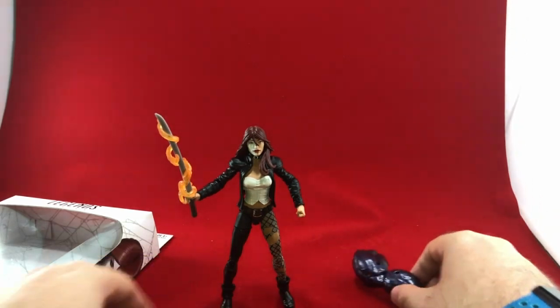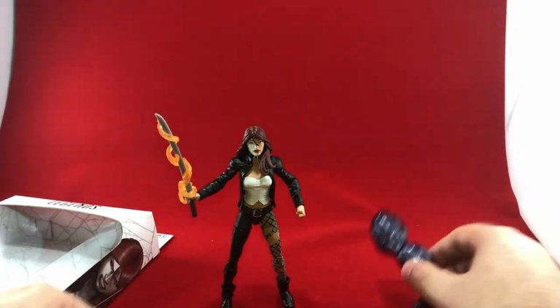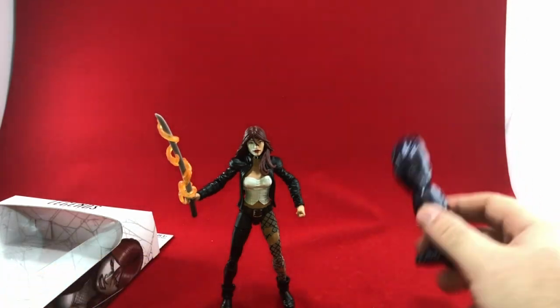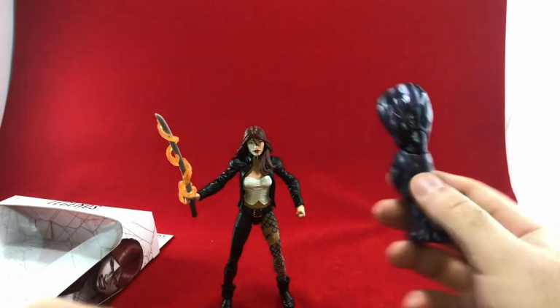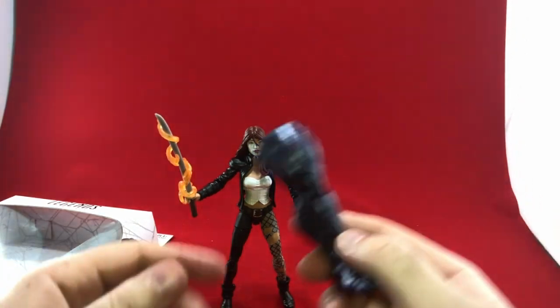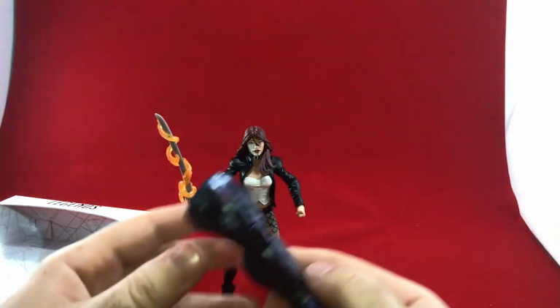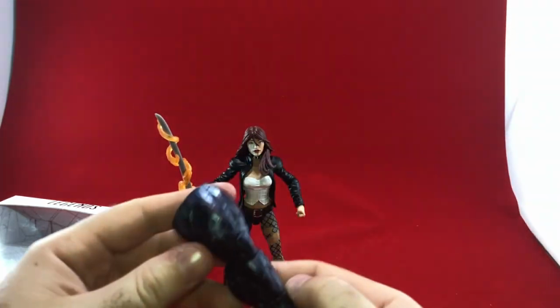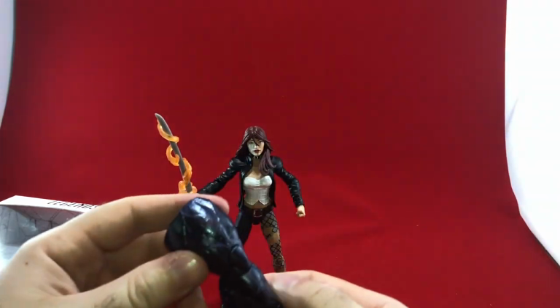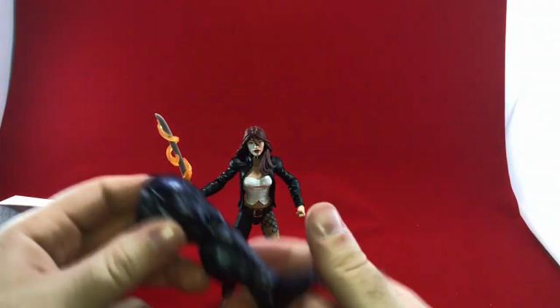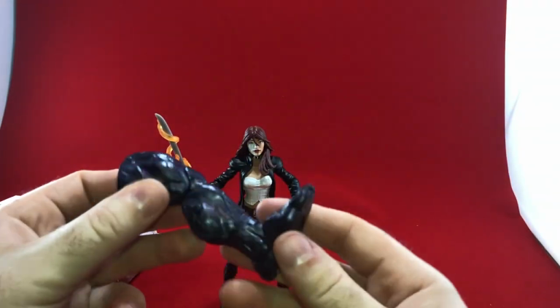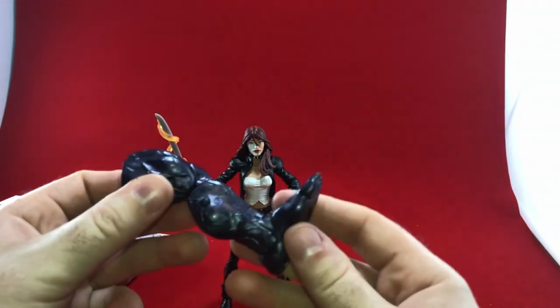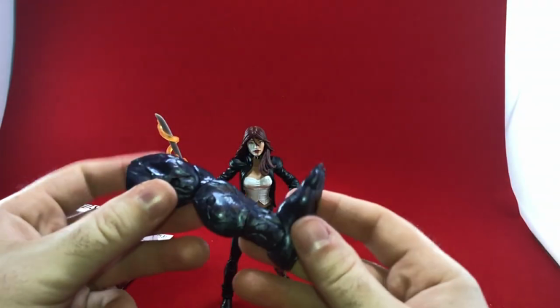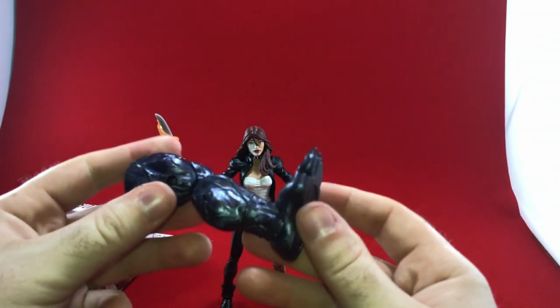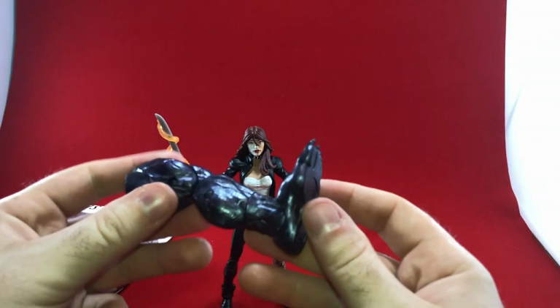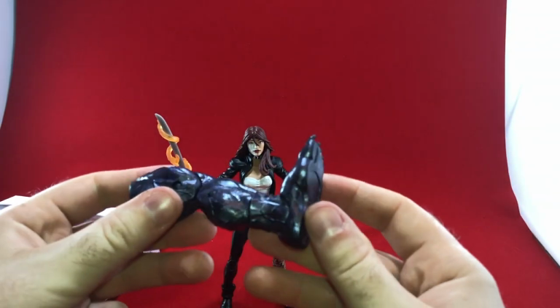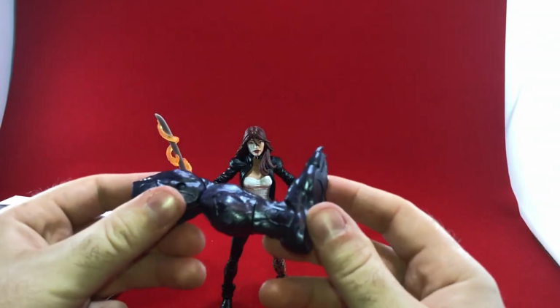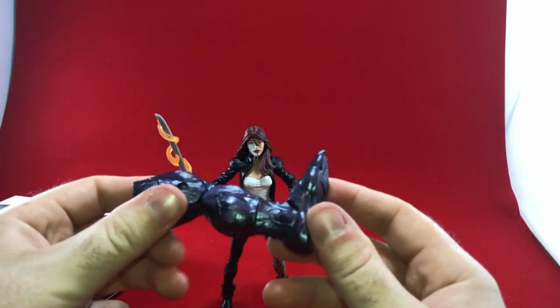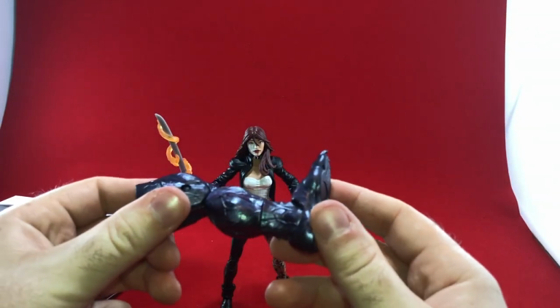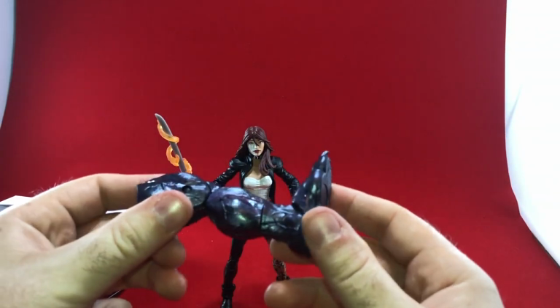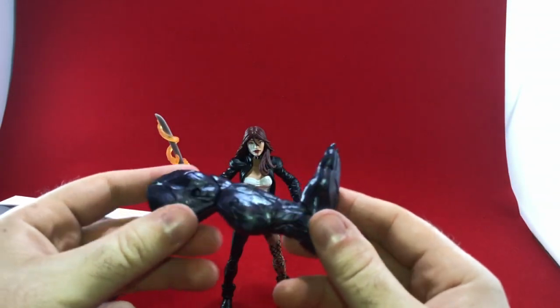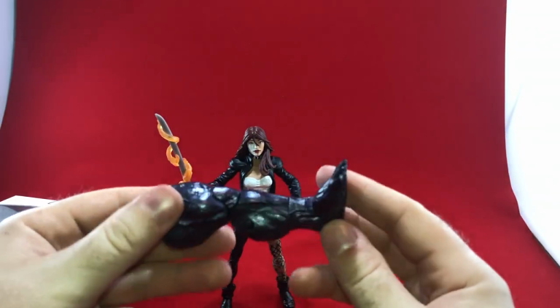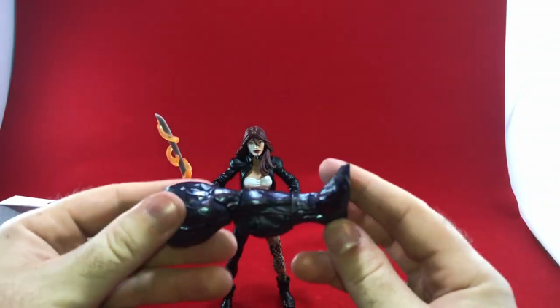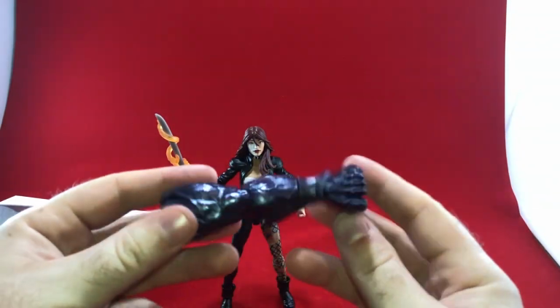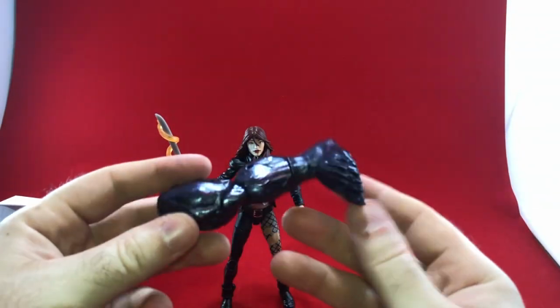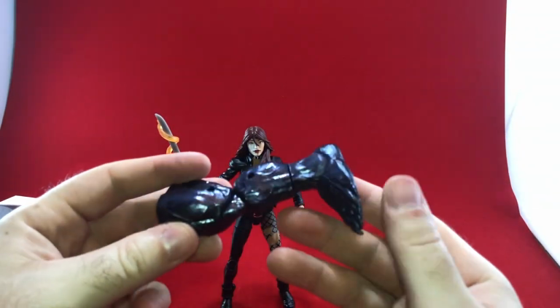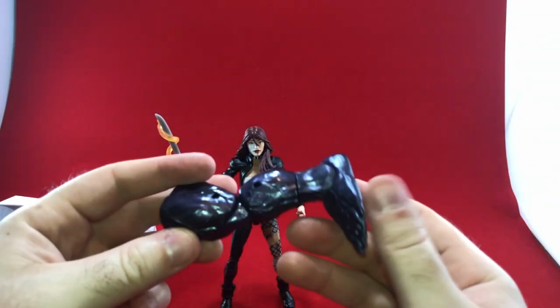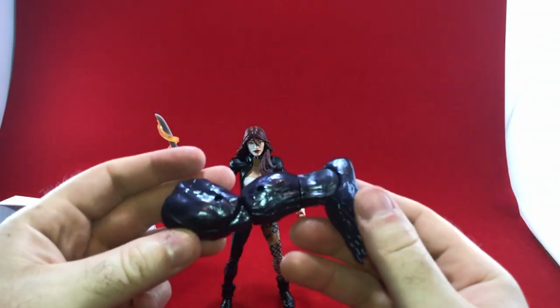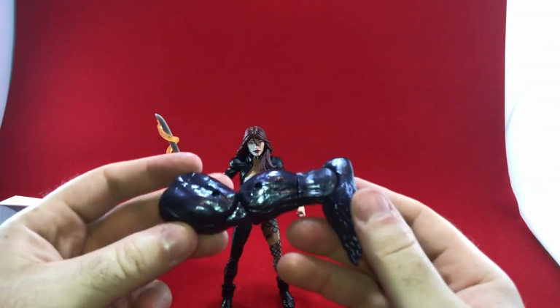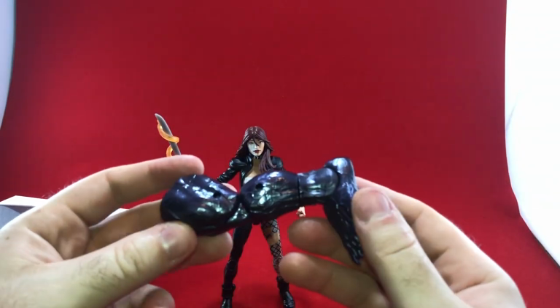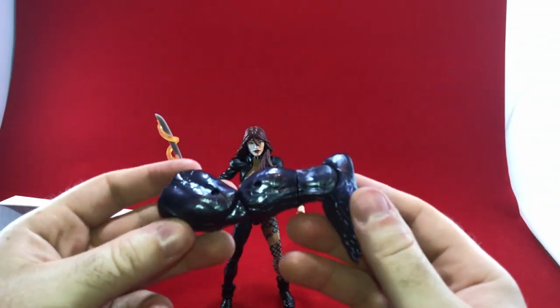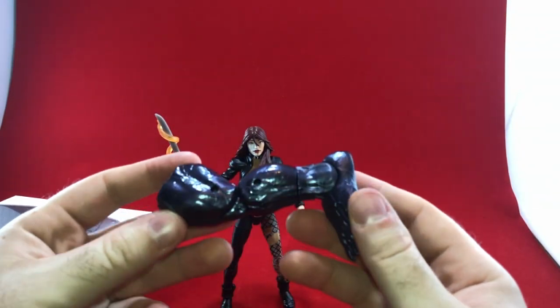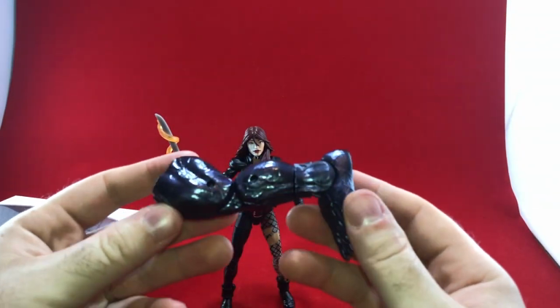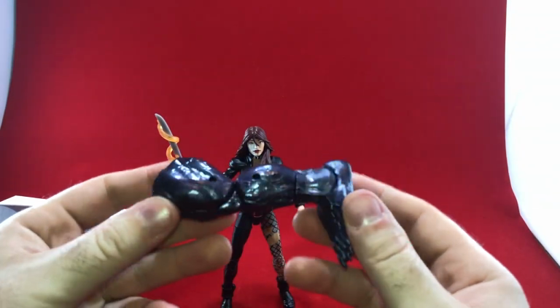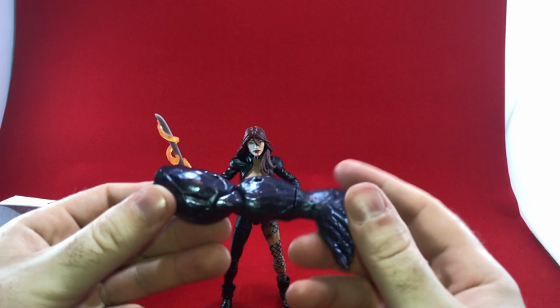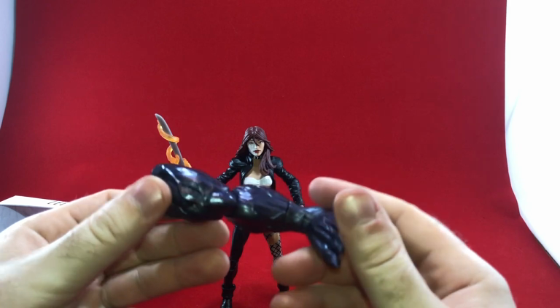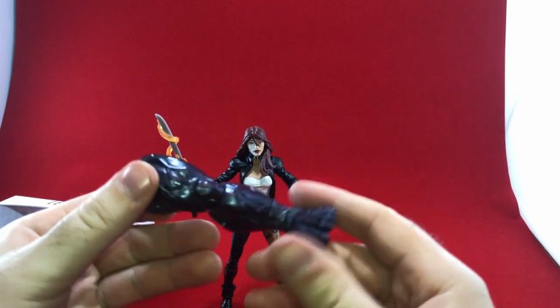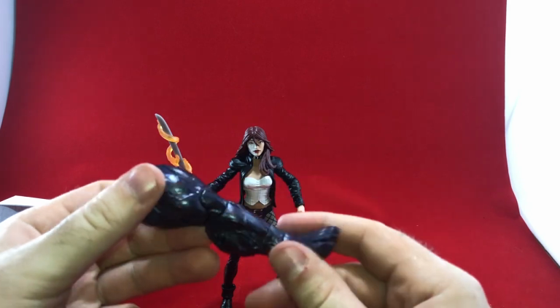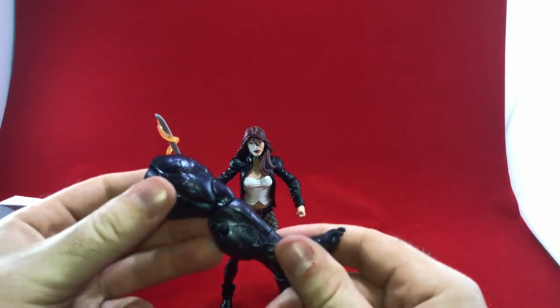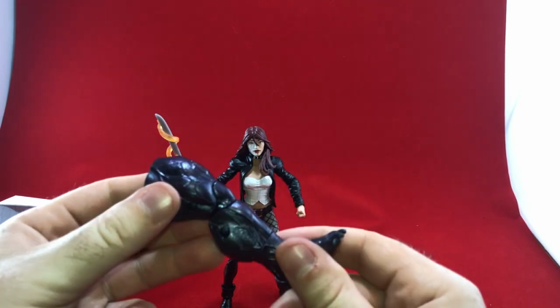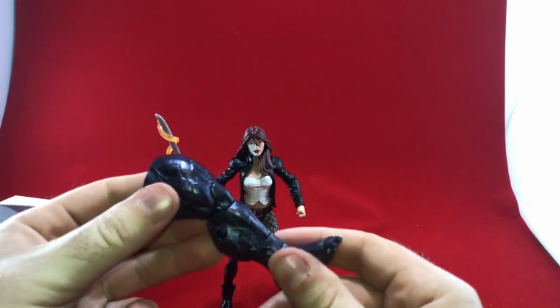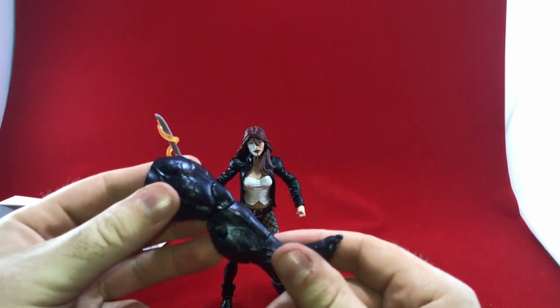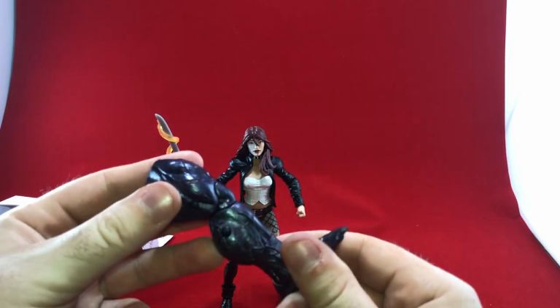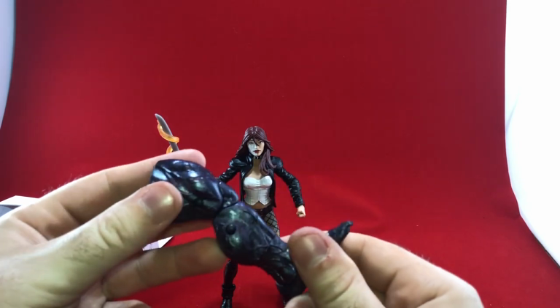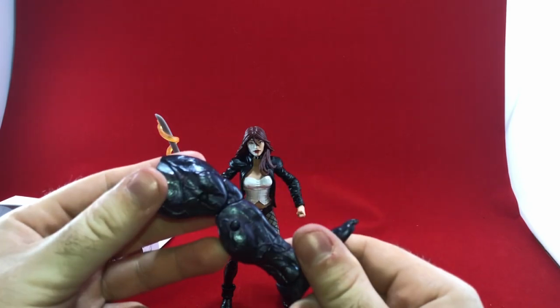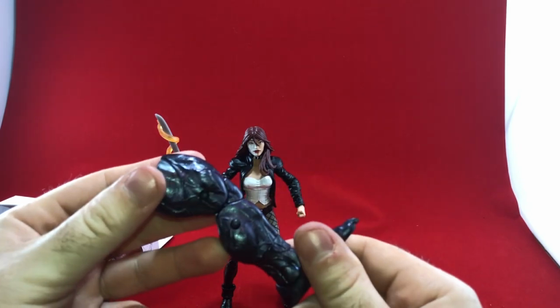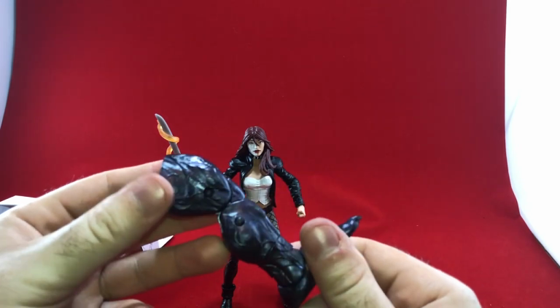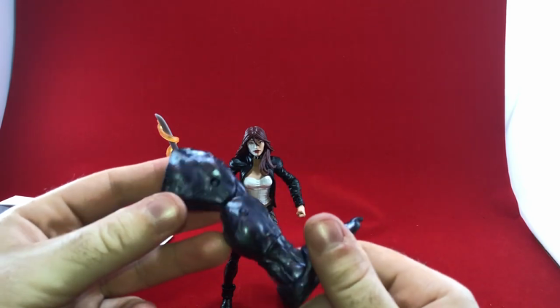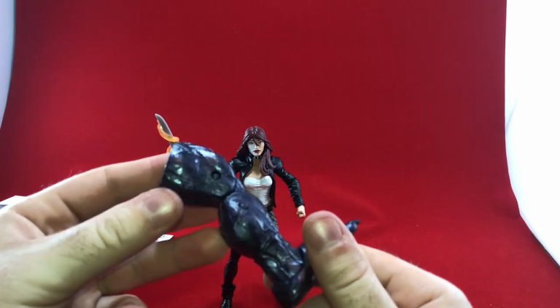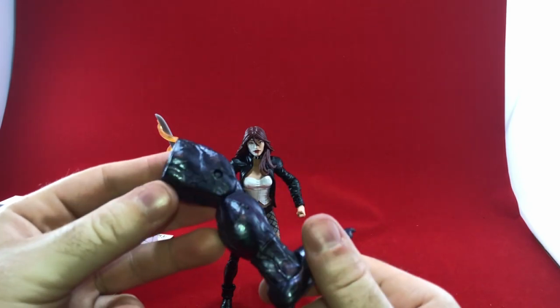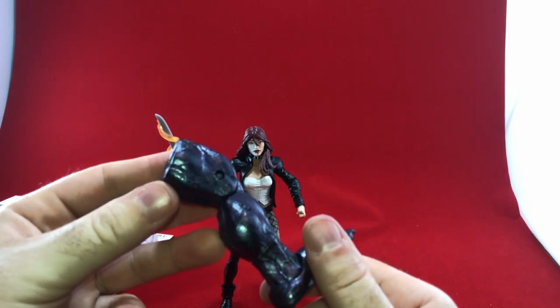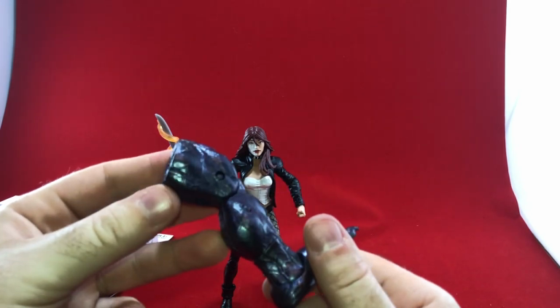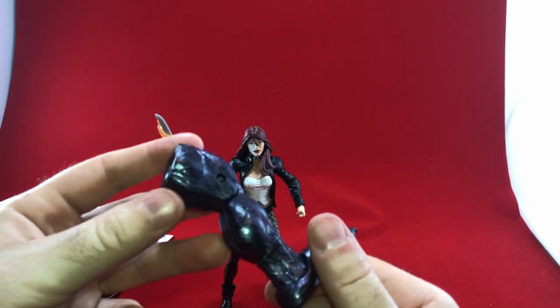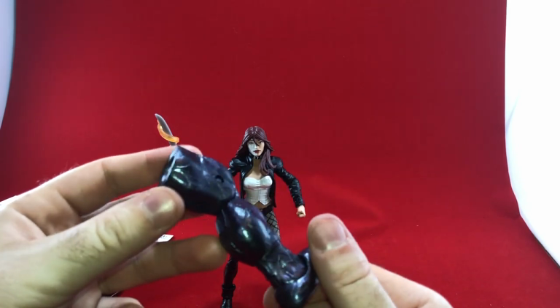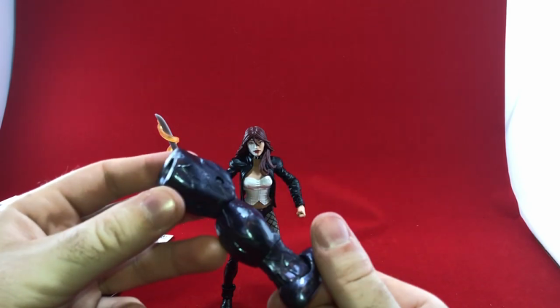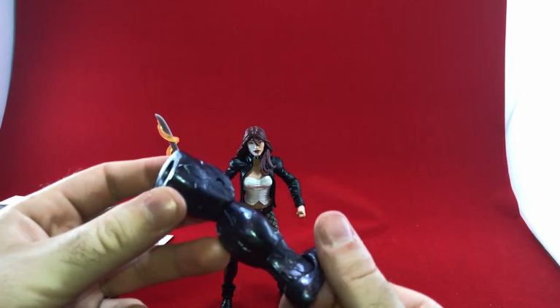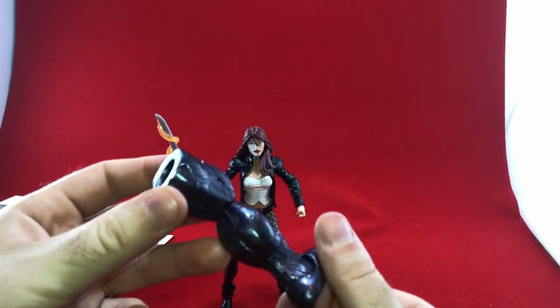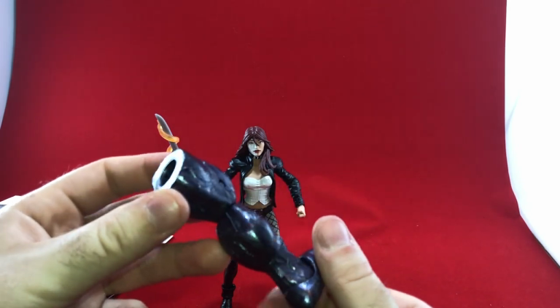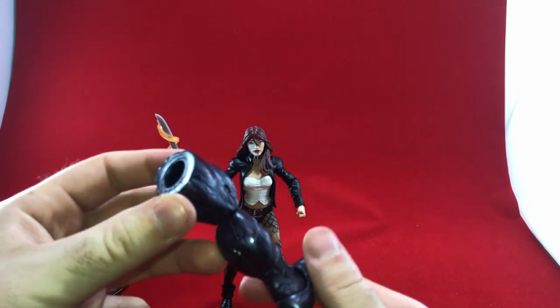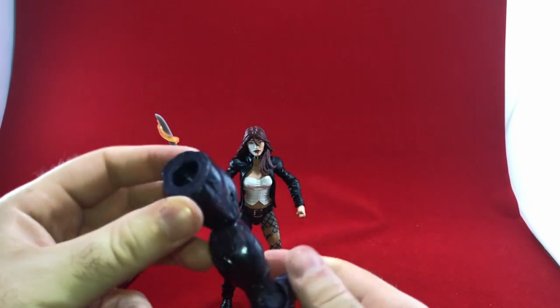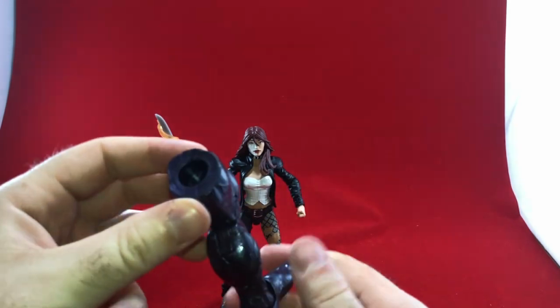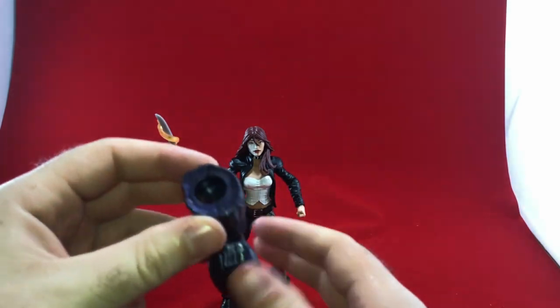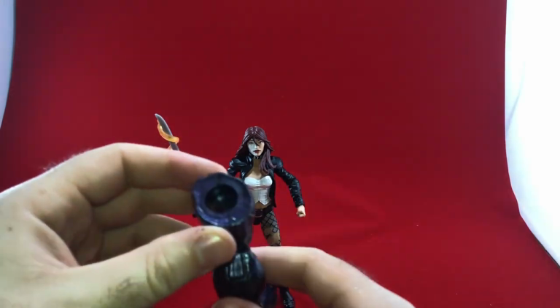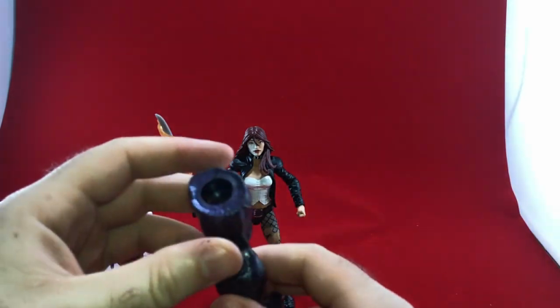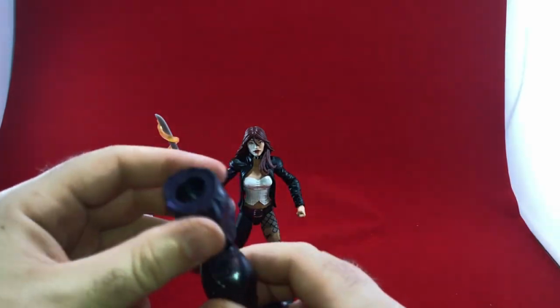It comes with this BAF piece, which is a big hulking Monster Venom leg — a veiny leg, a bit purple. Kind of cool.